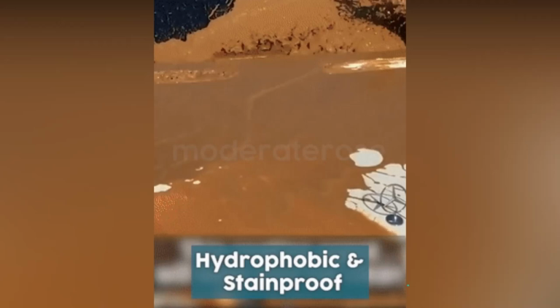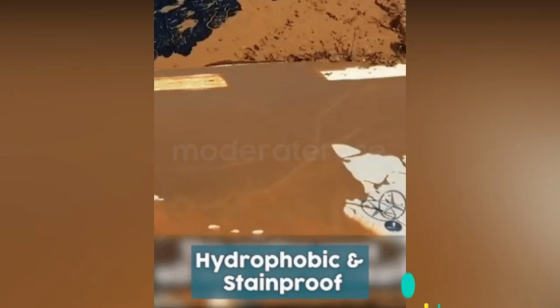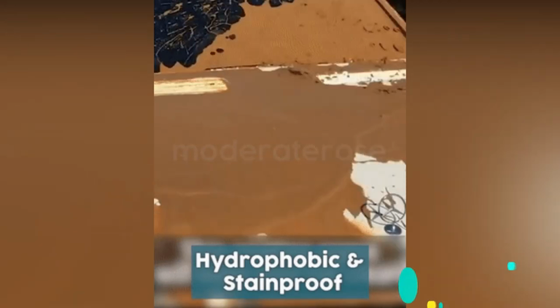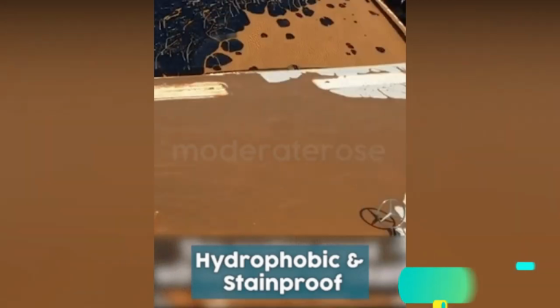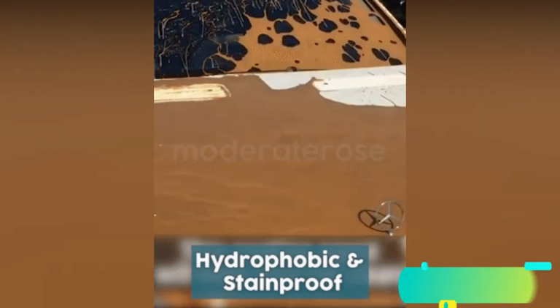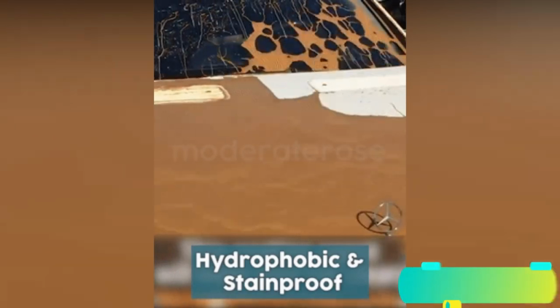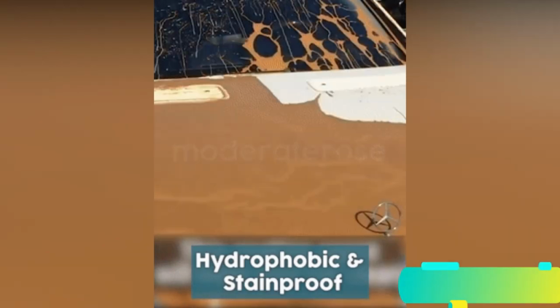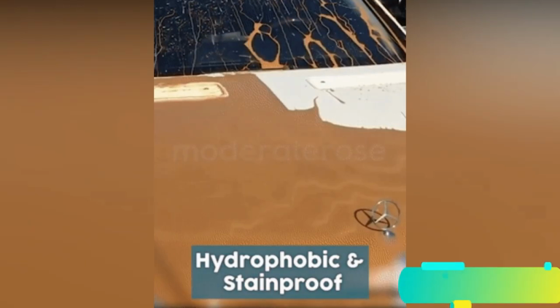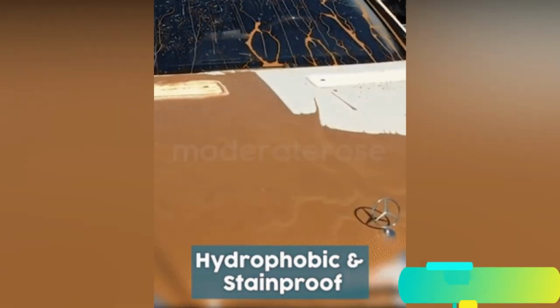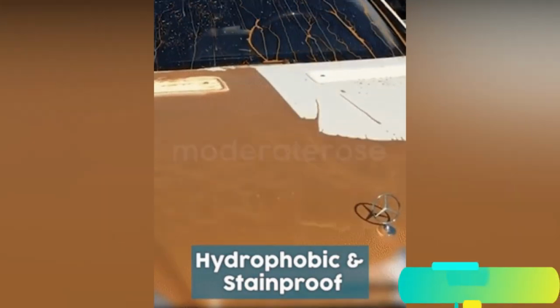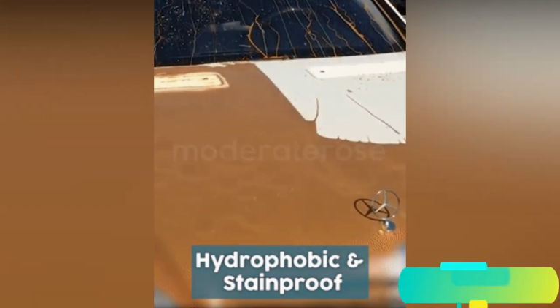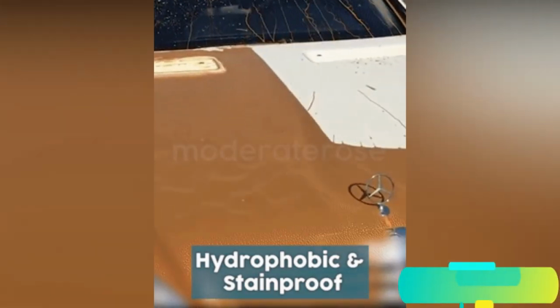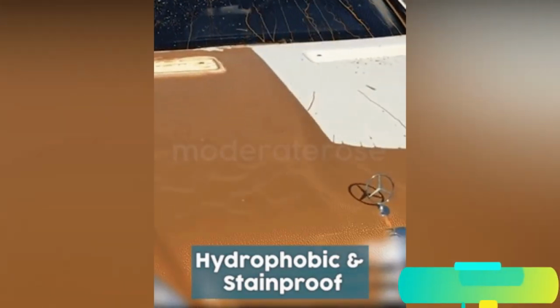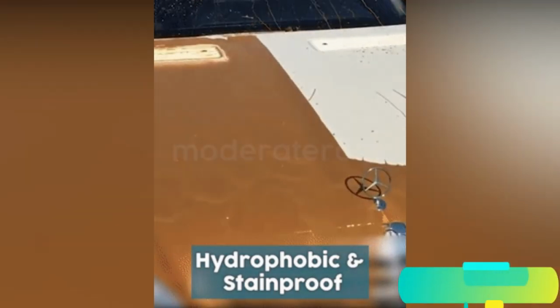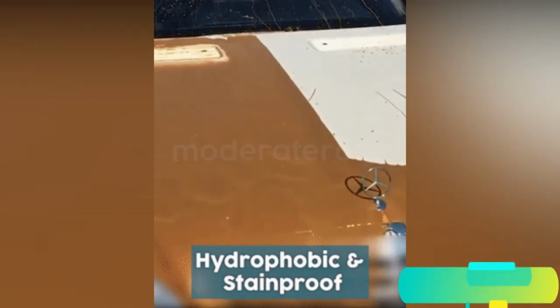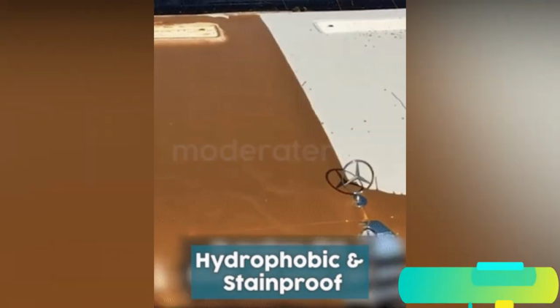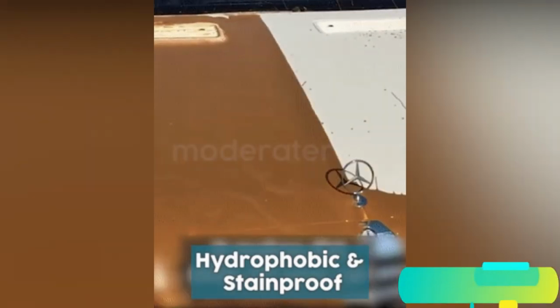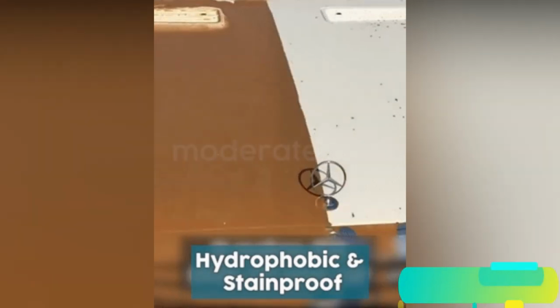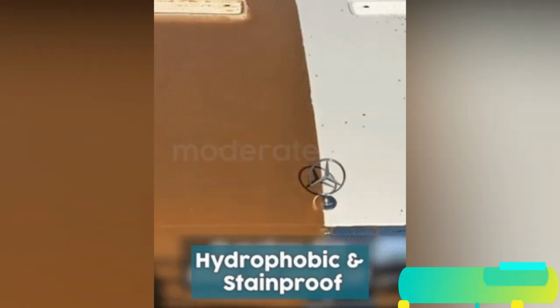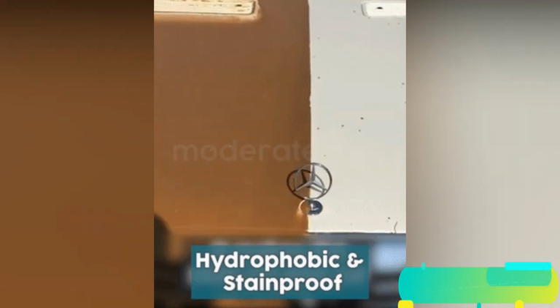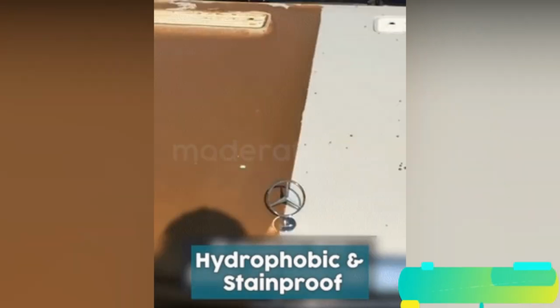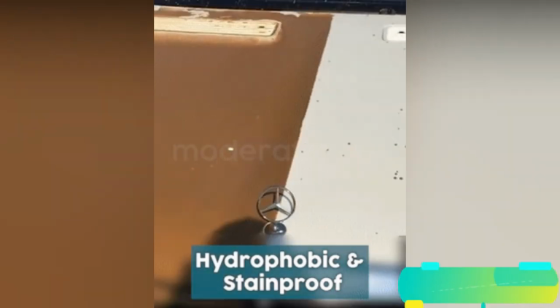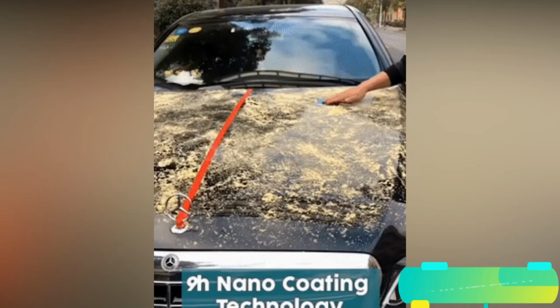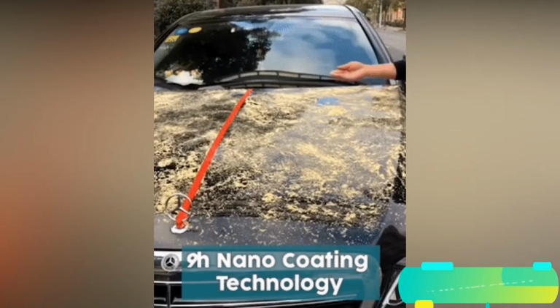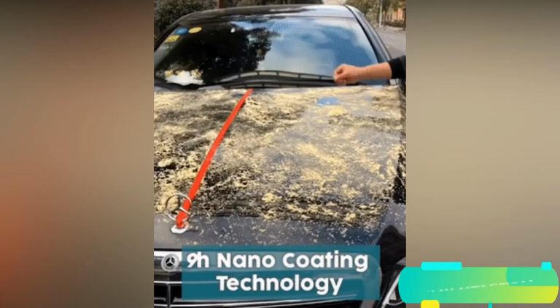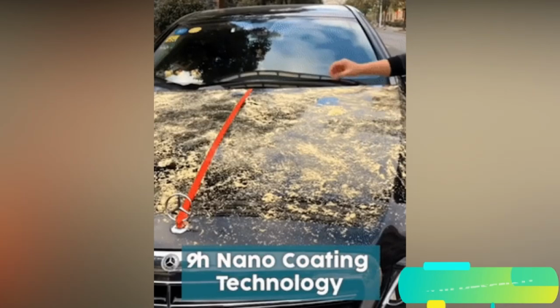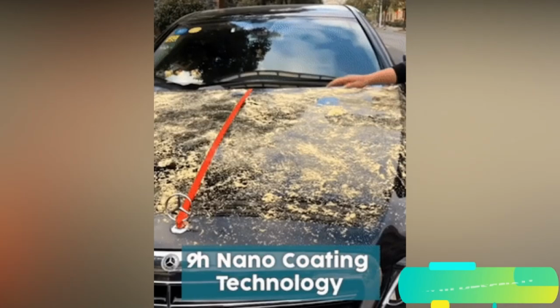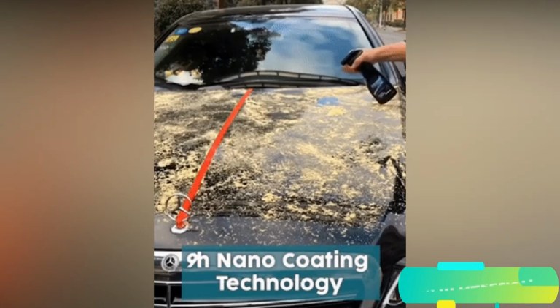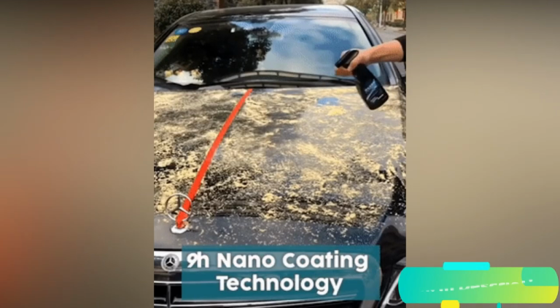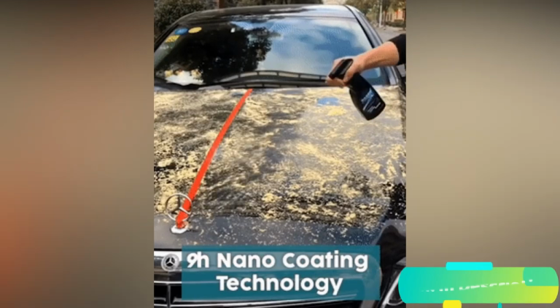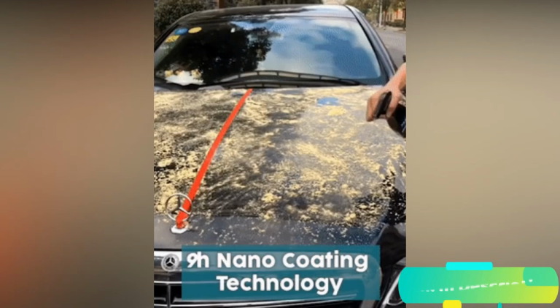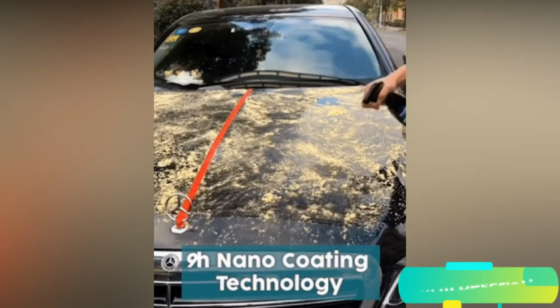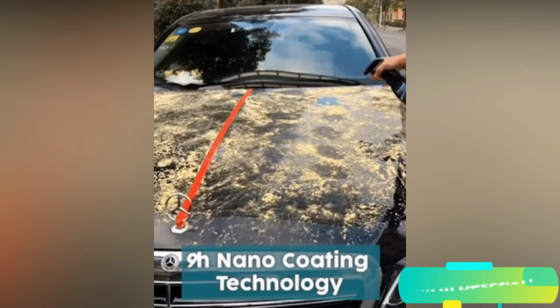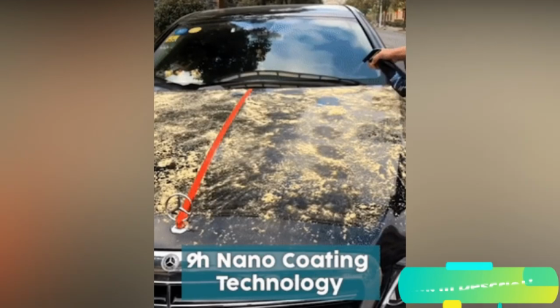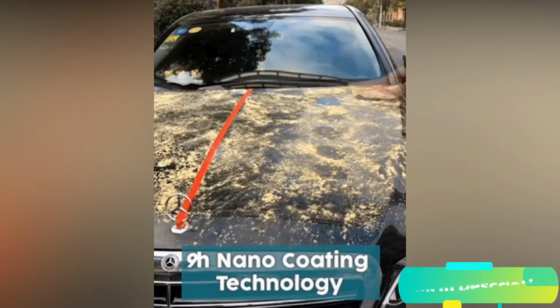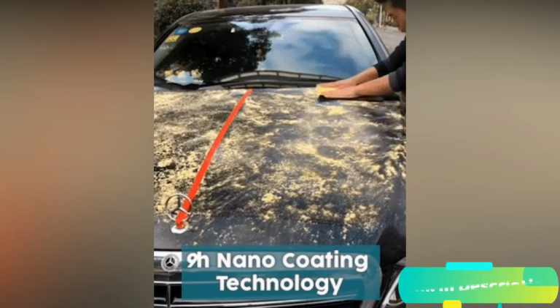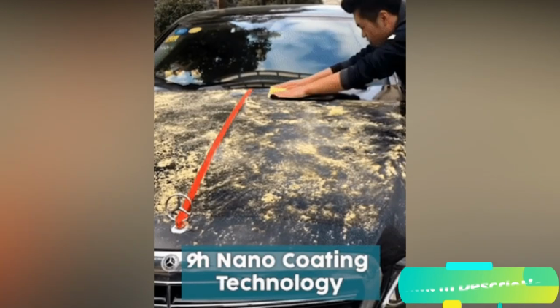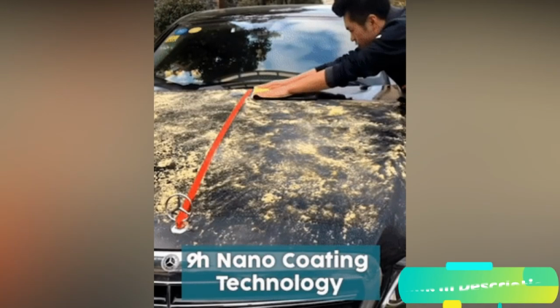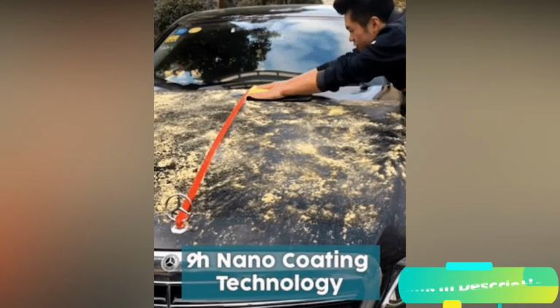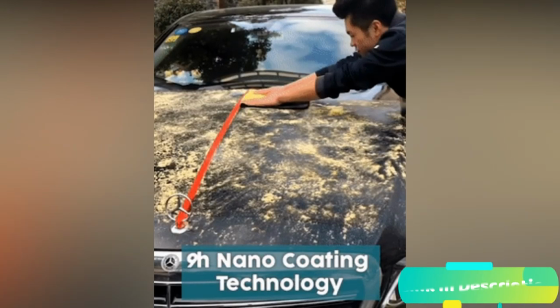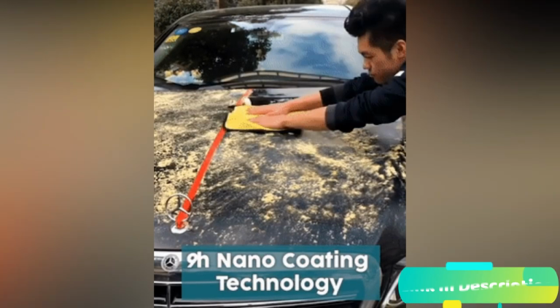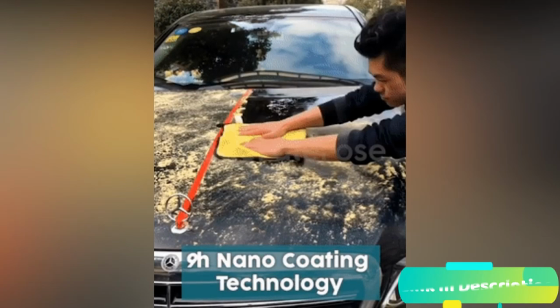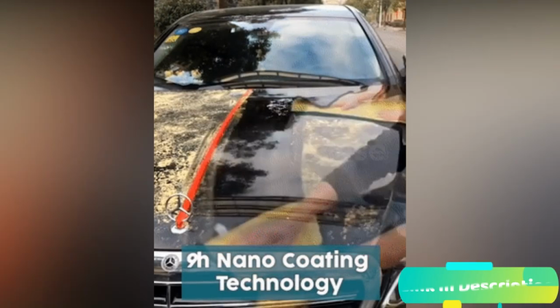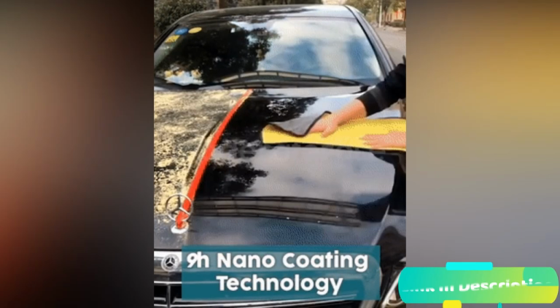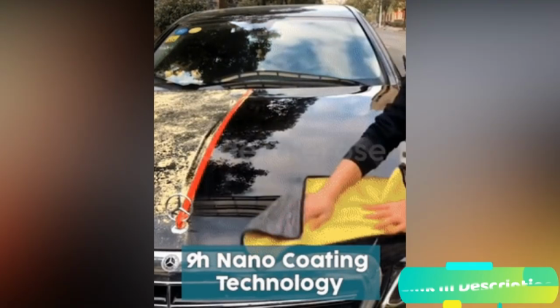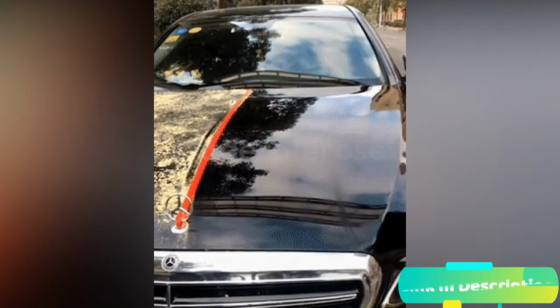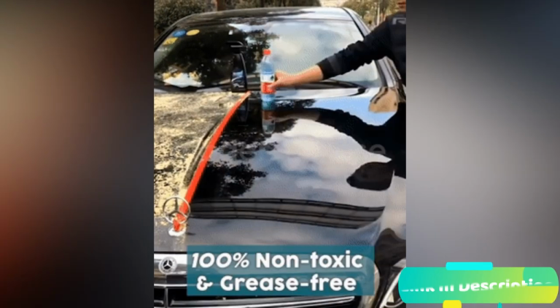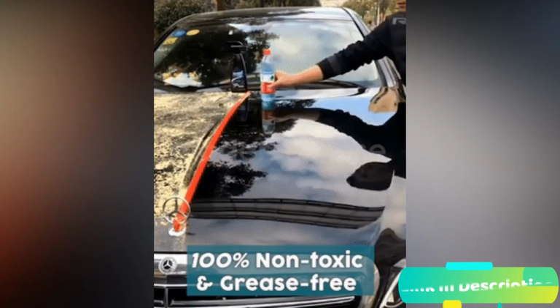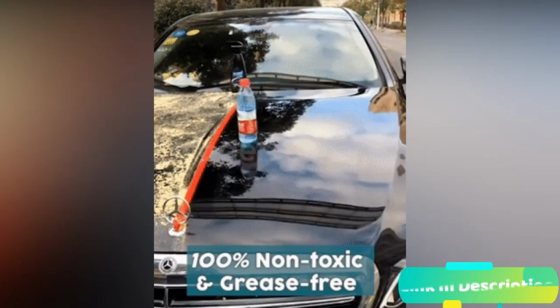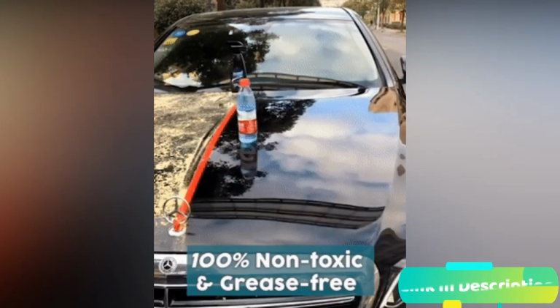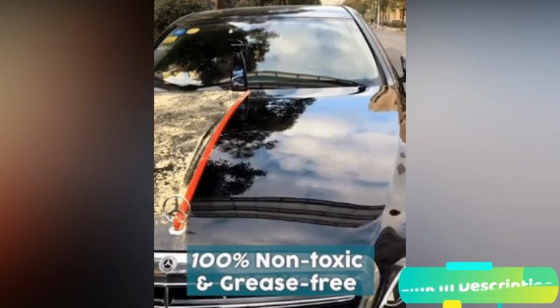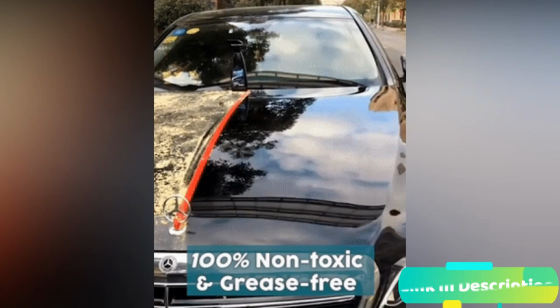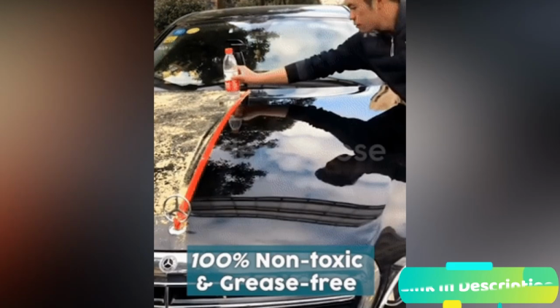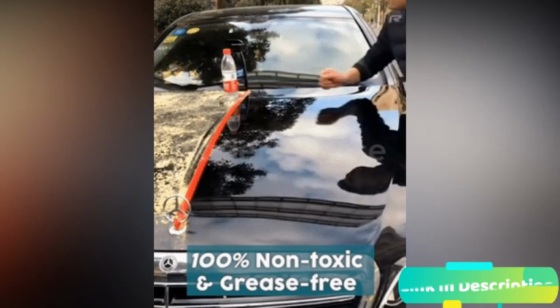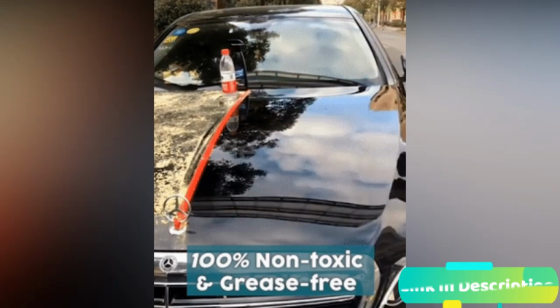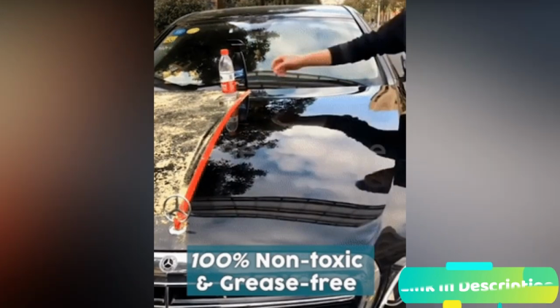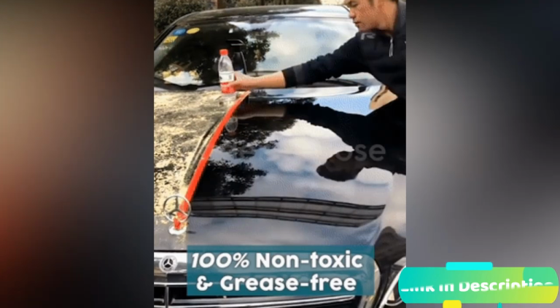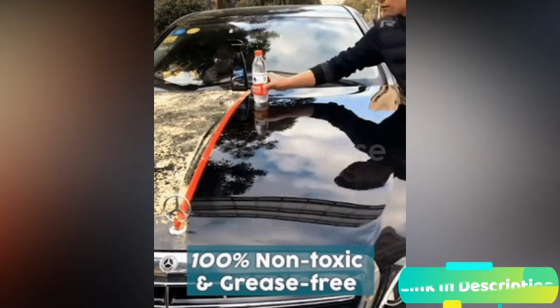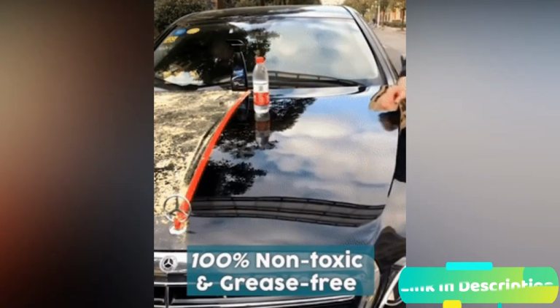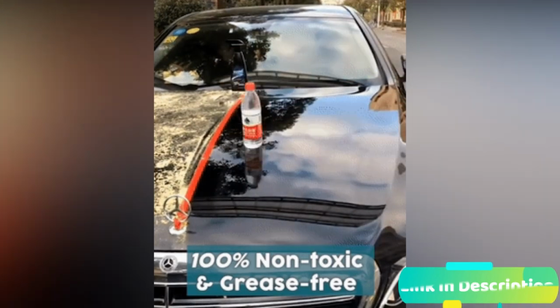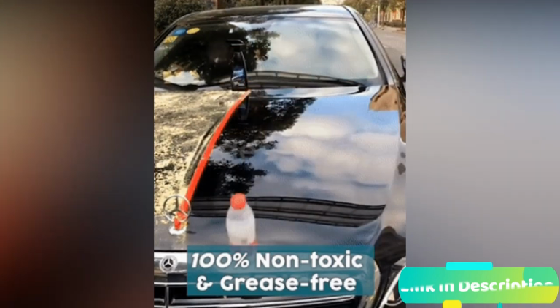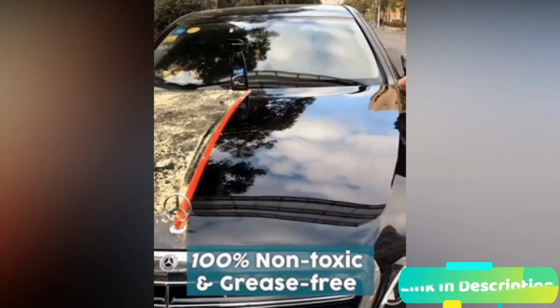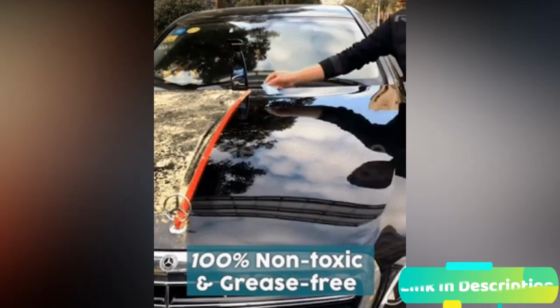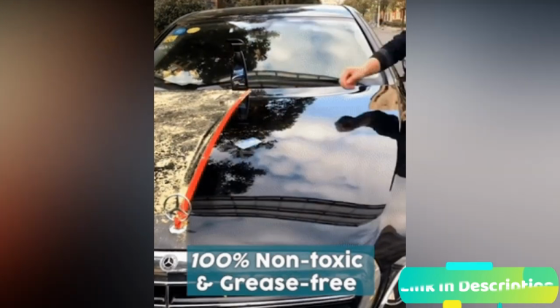With our car coating spray, you never have to wax your car again to have the stunning shiny gloss finish and restore brightness.